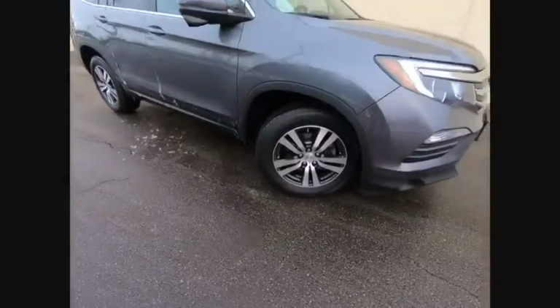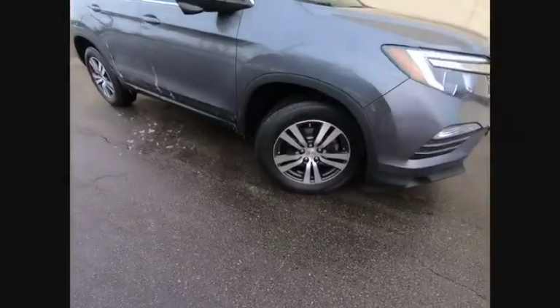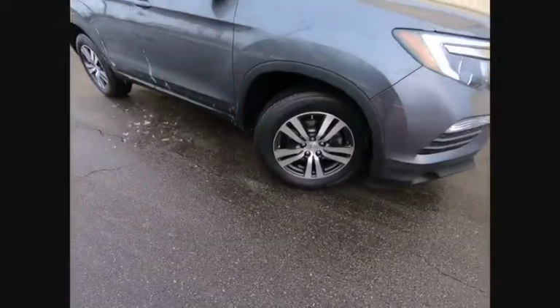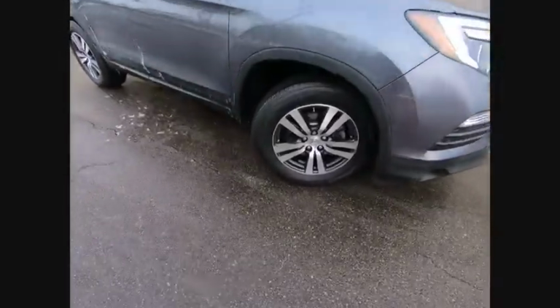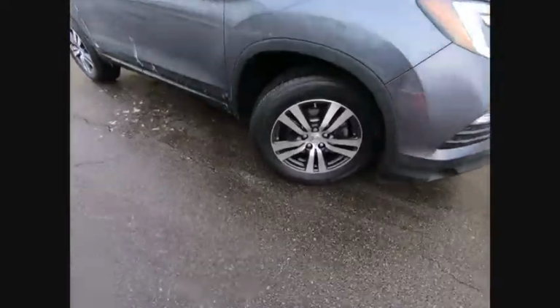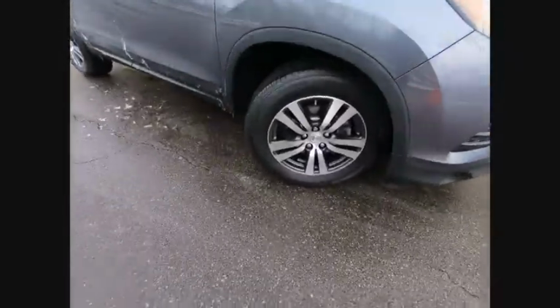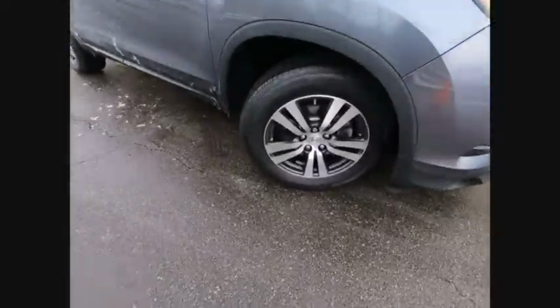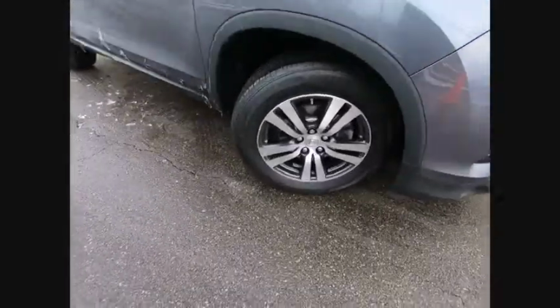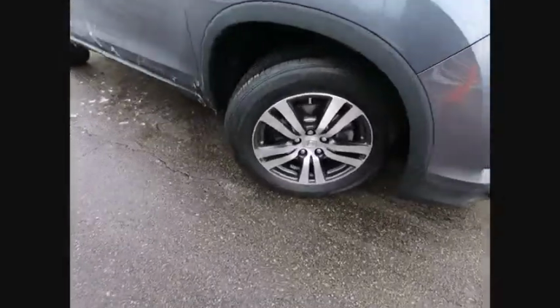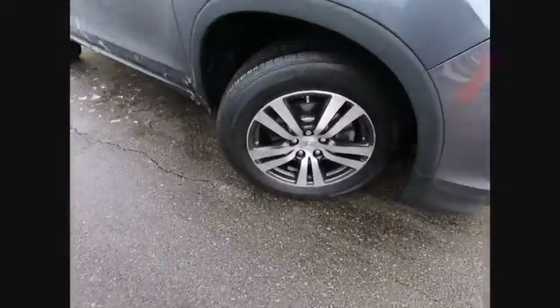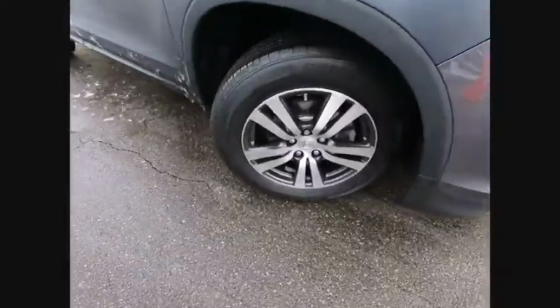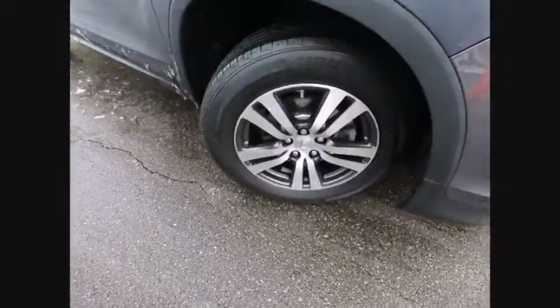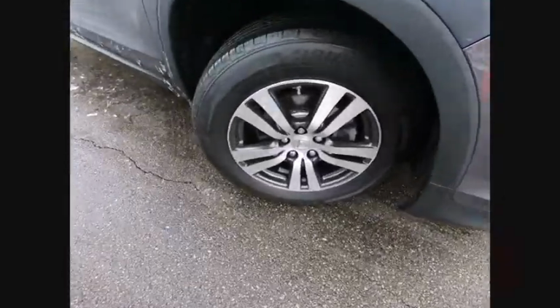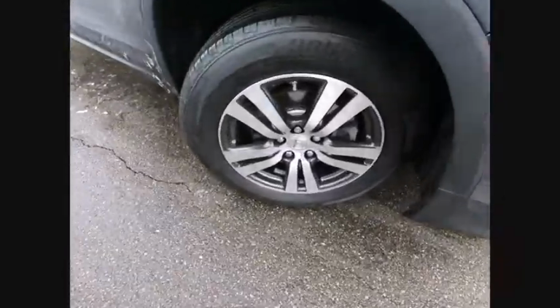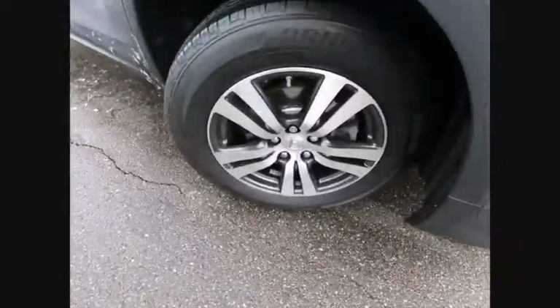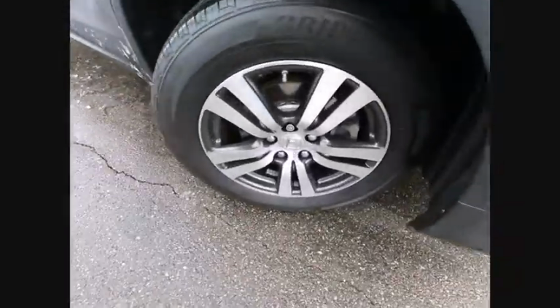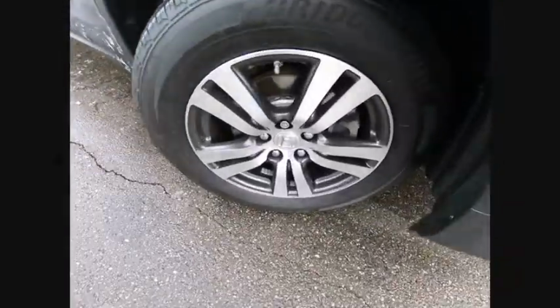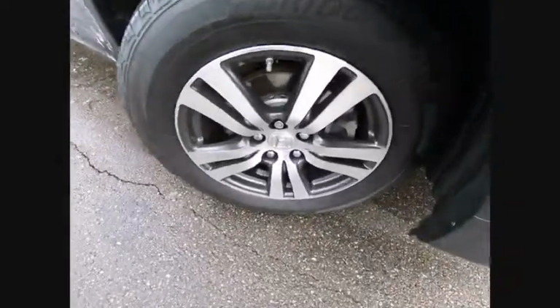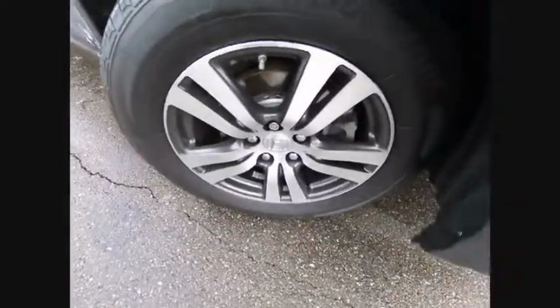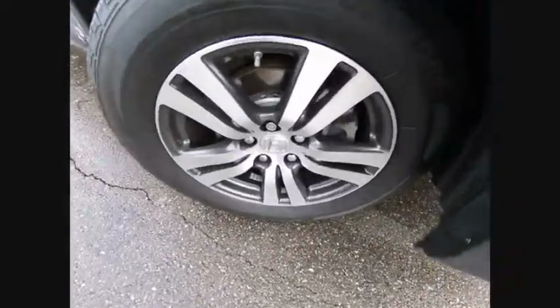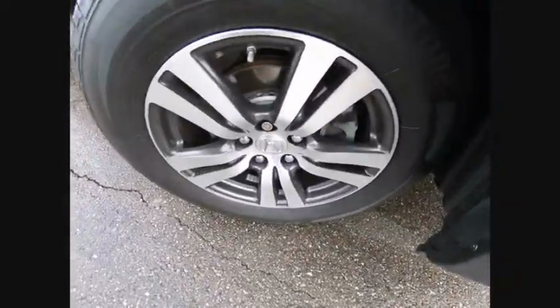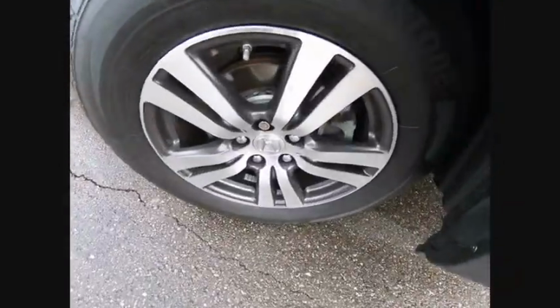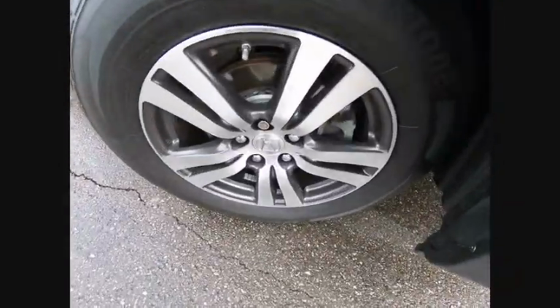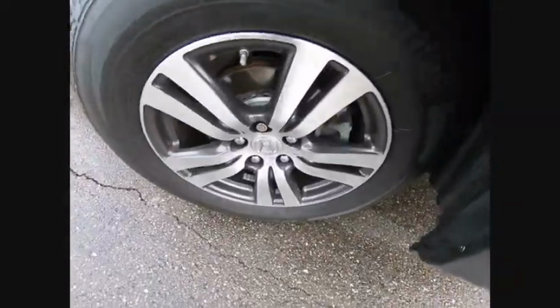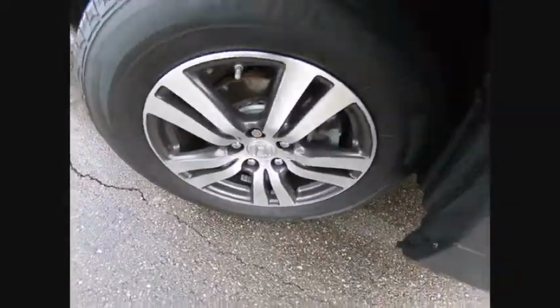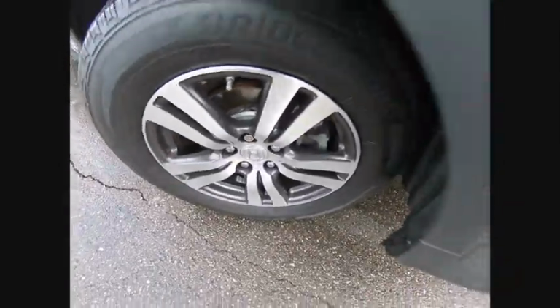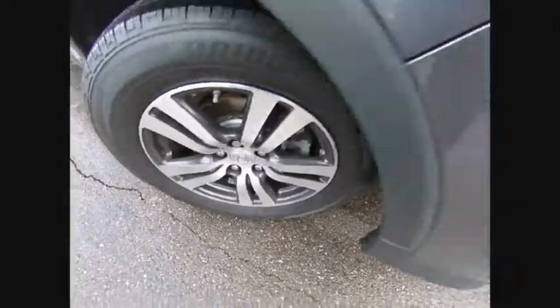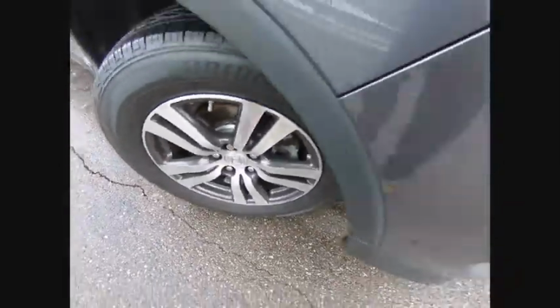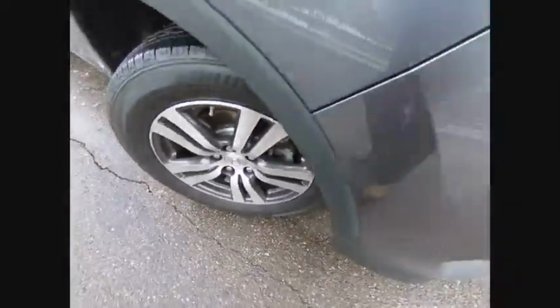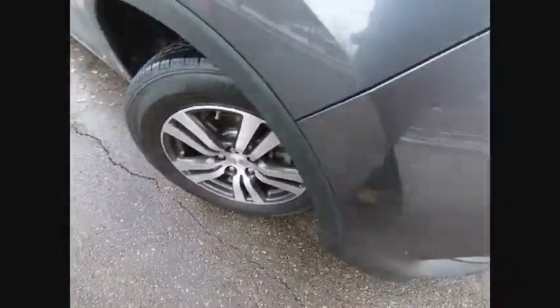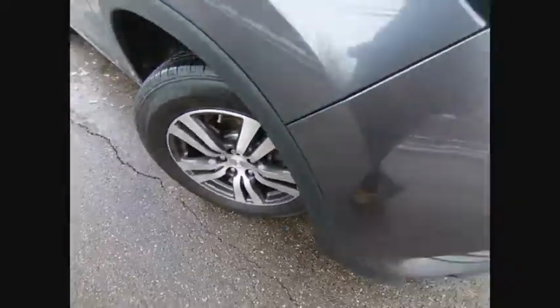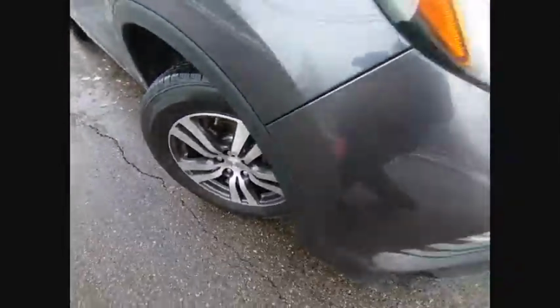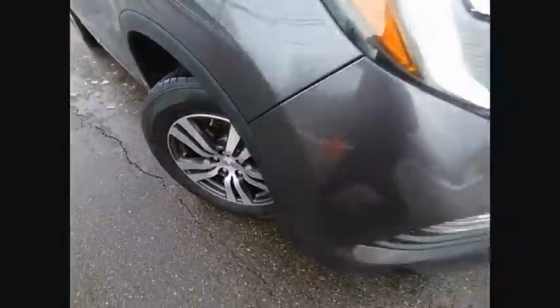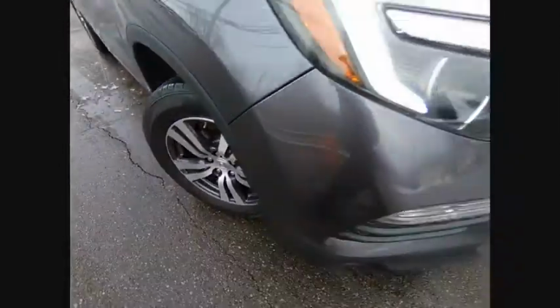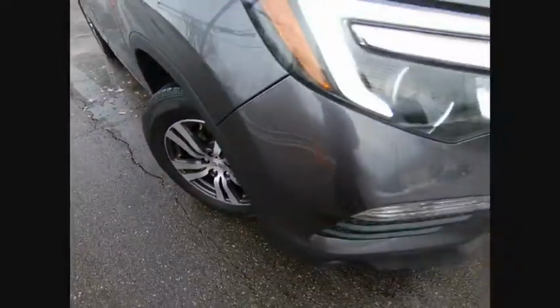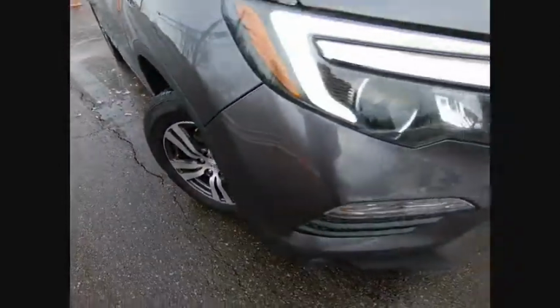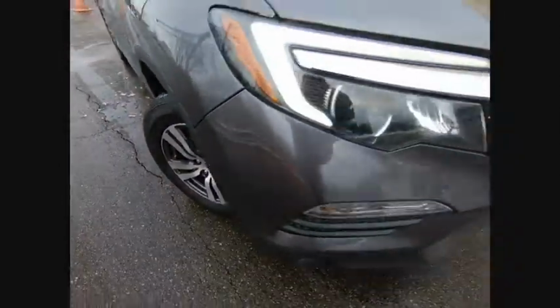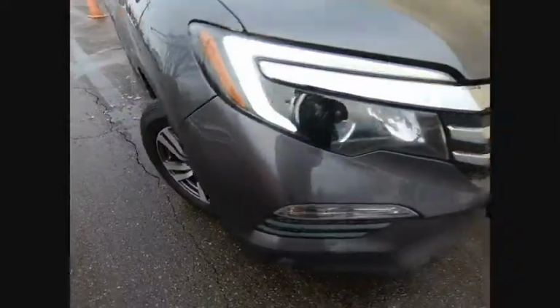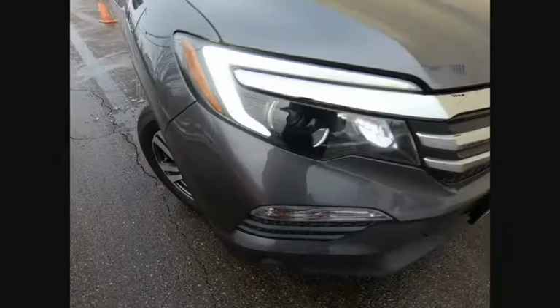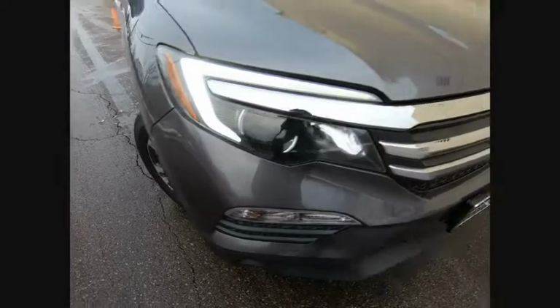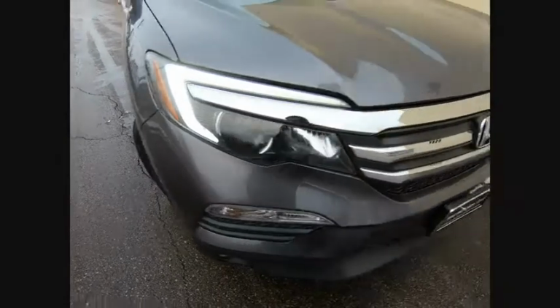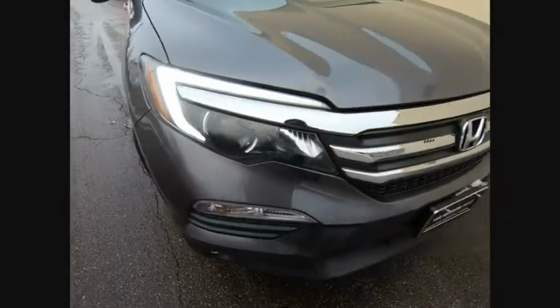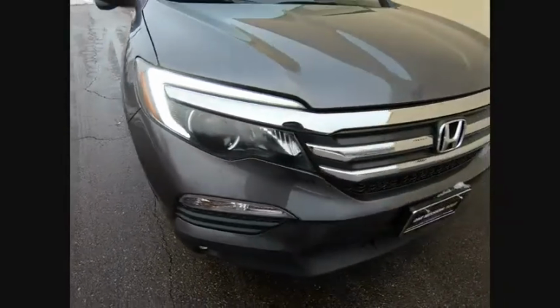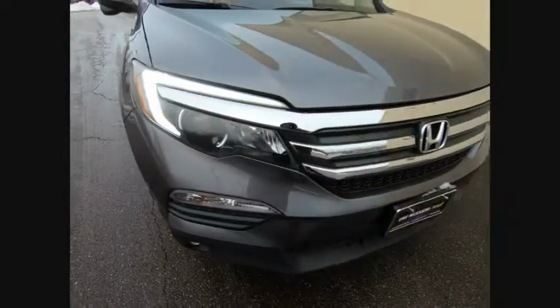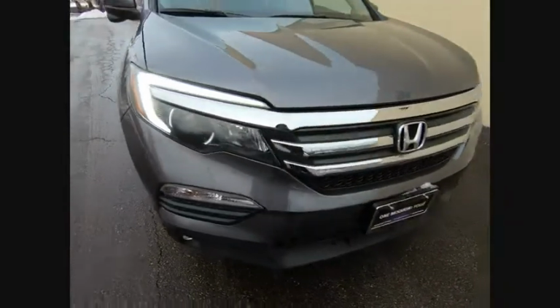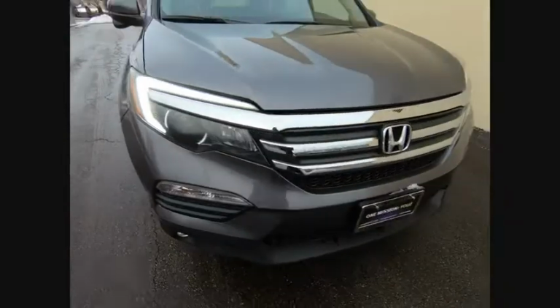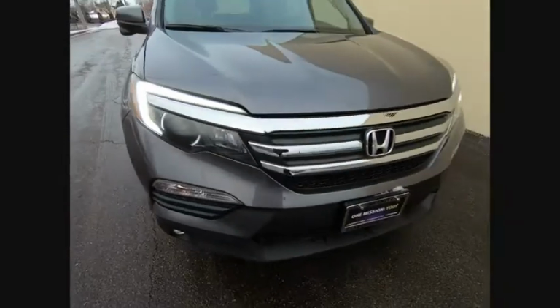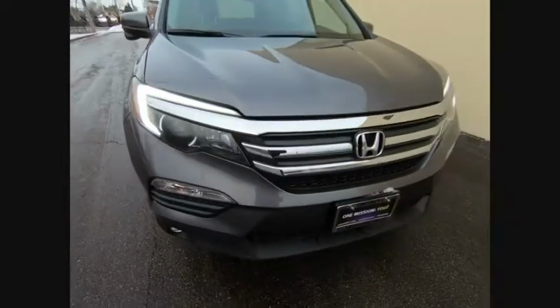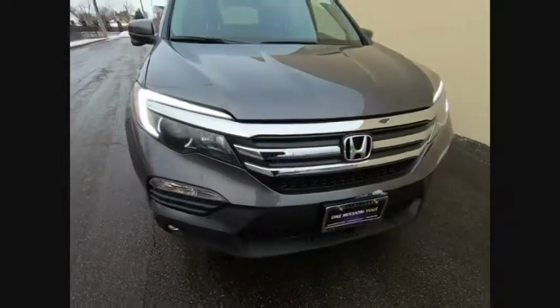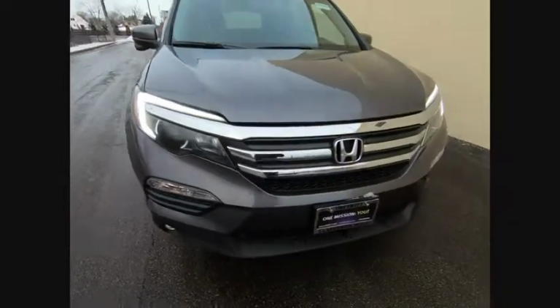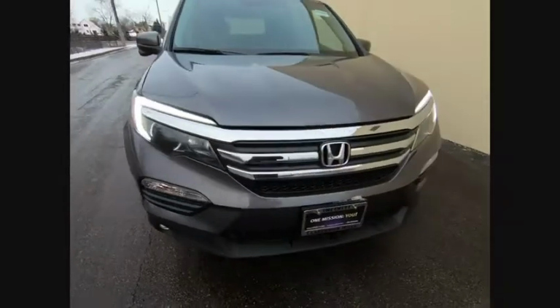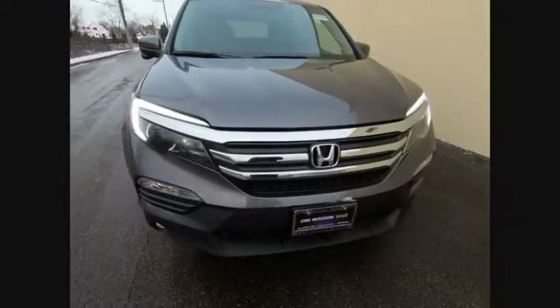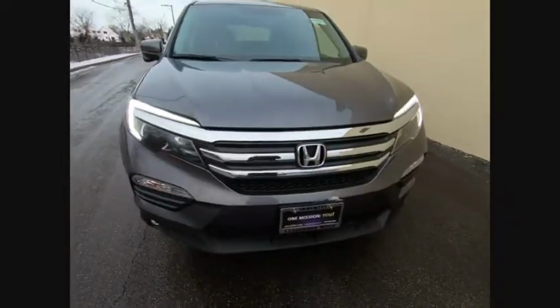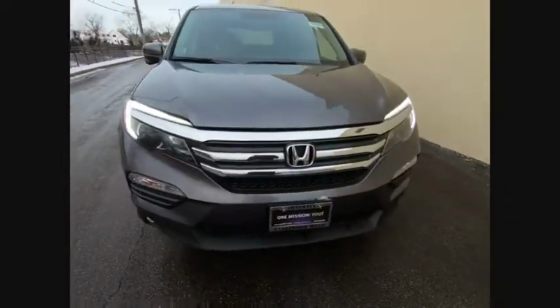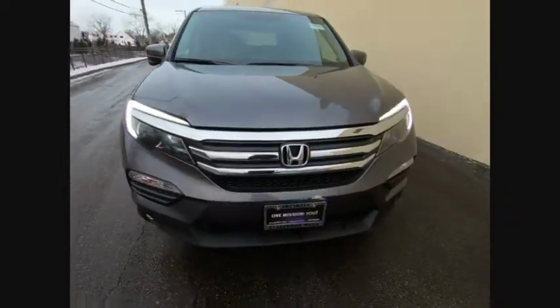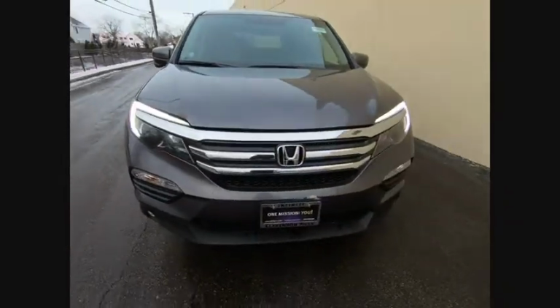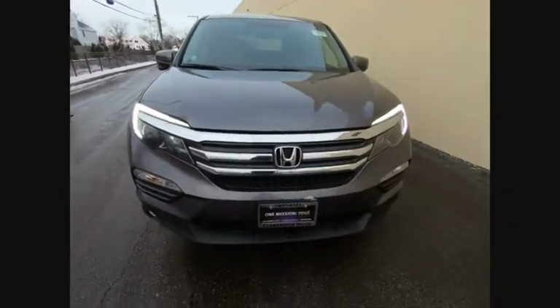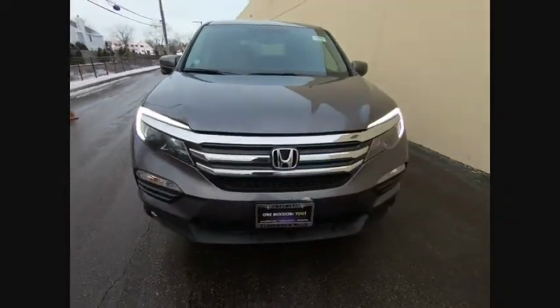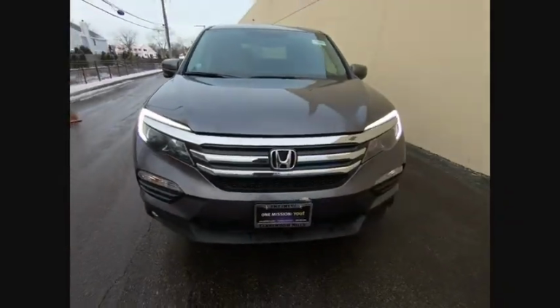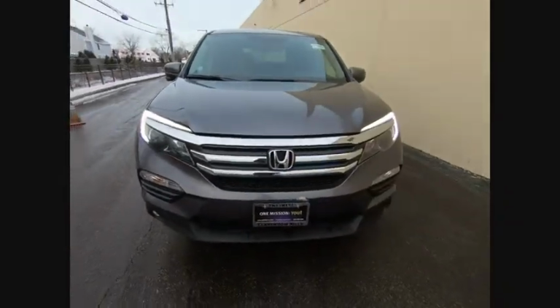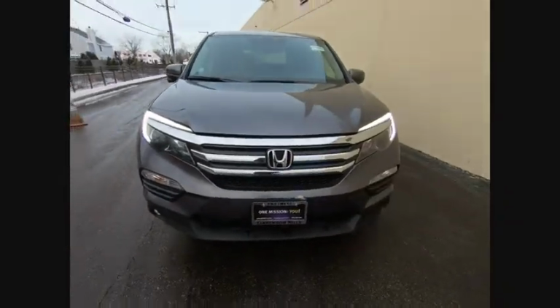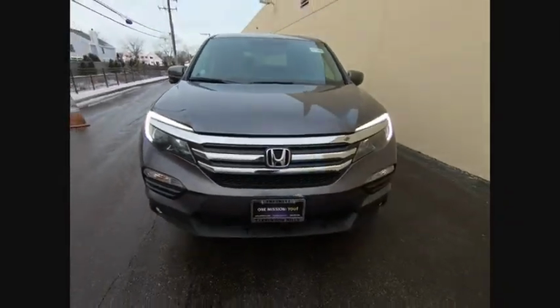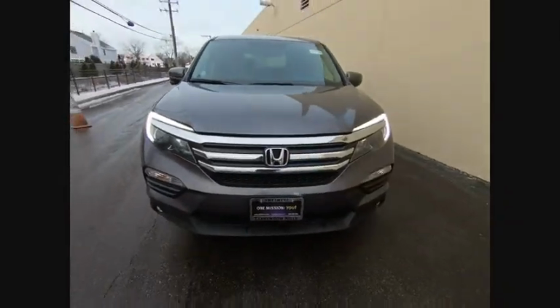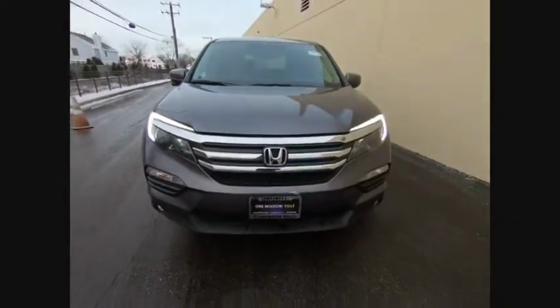Four-wheel disc brakes, electronic stability control, security system, Sirius XM Radio. Come take a test drive today.